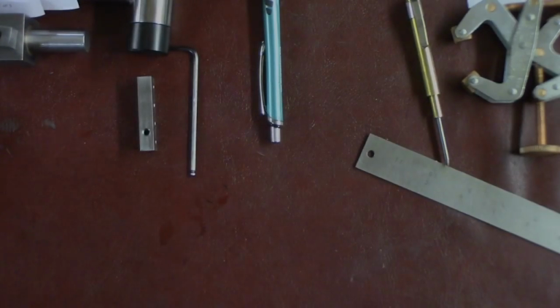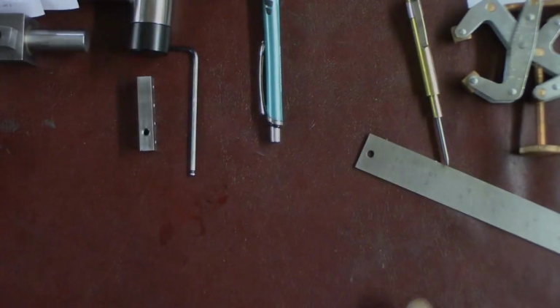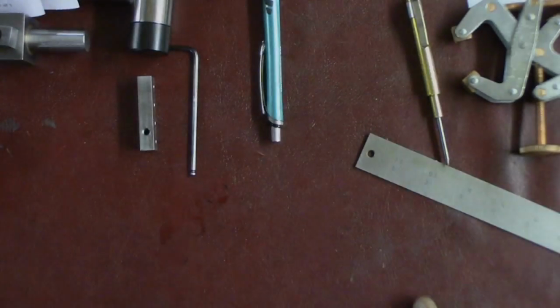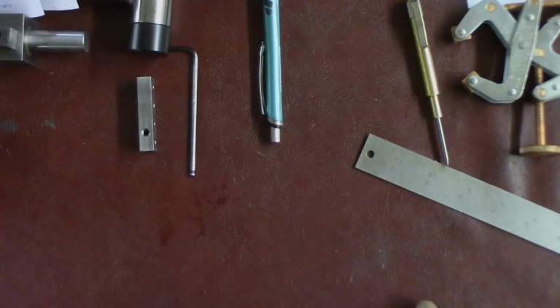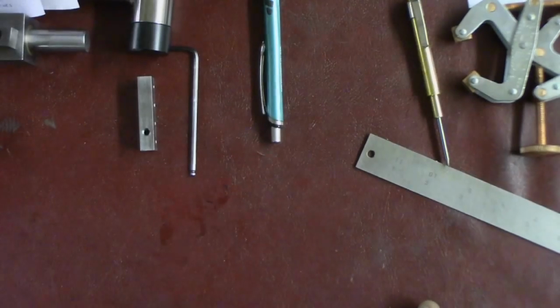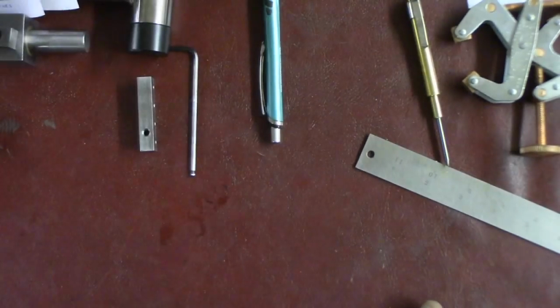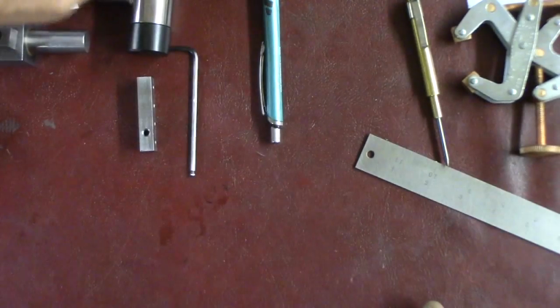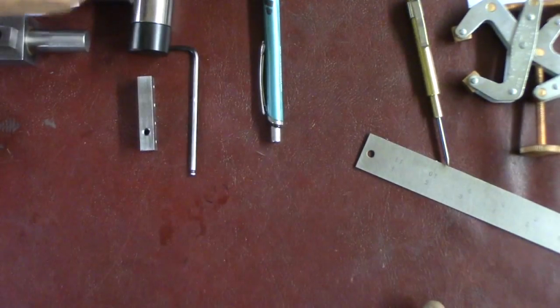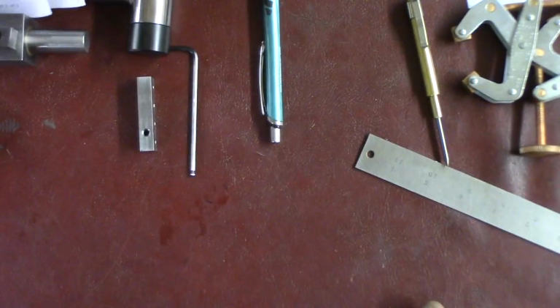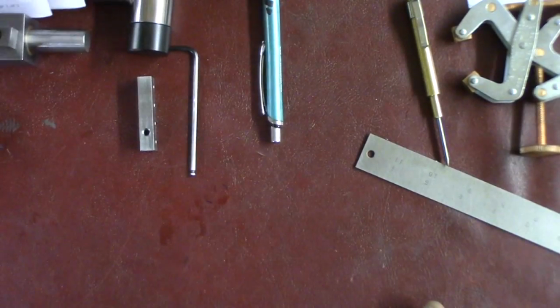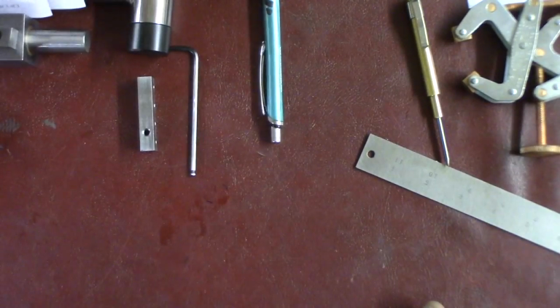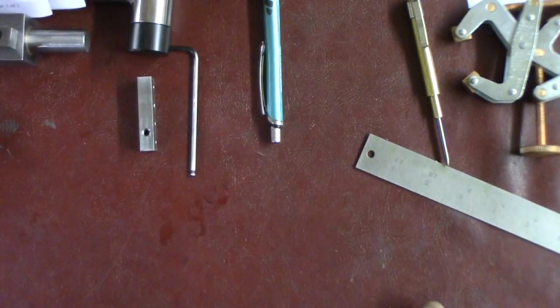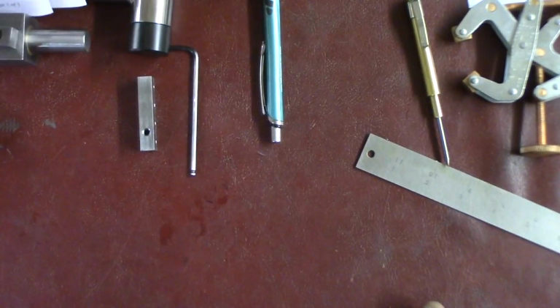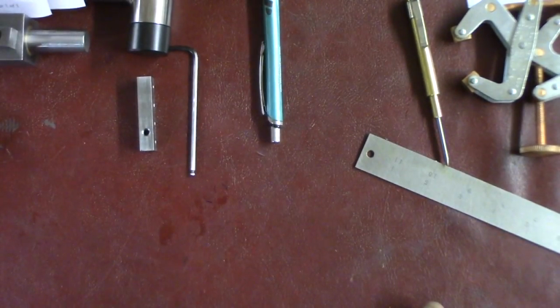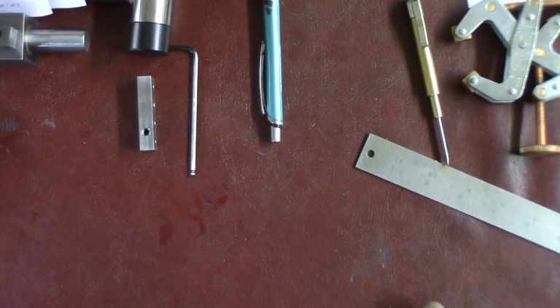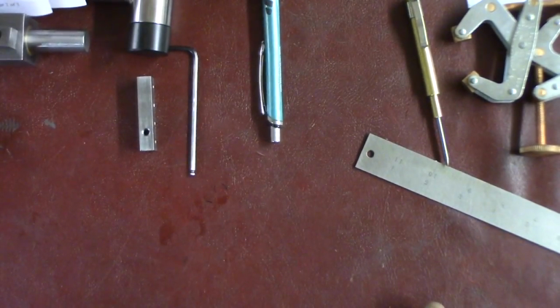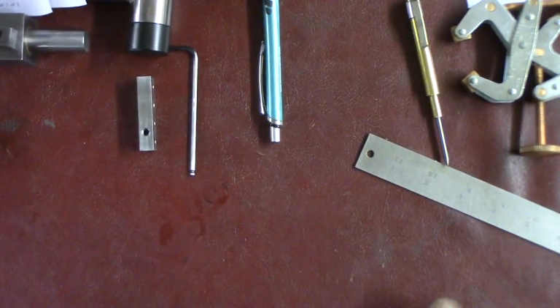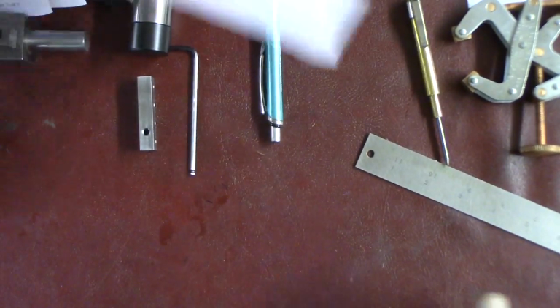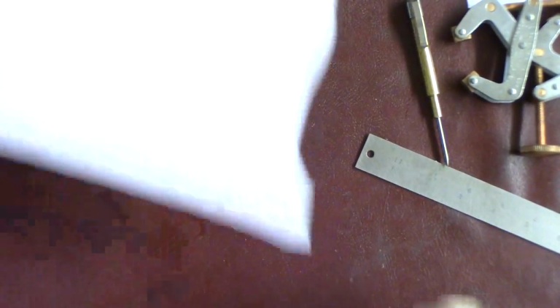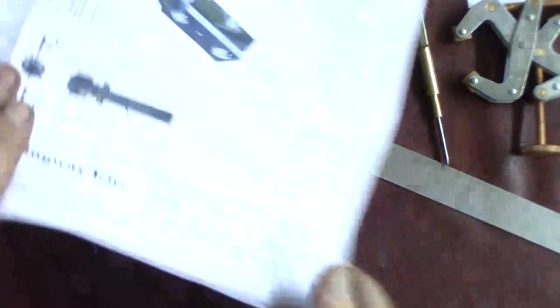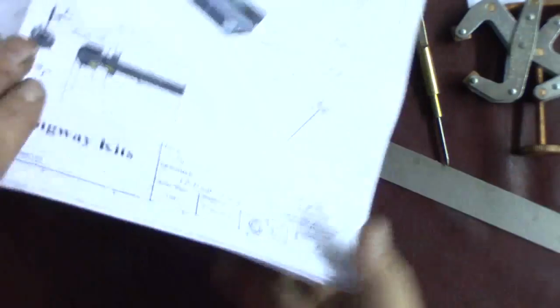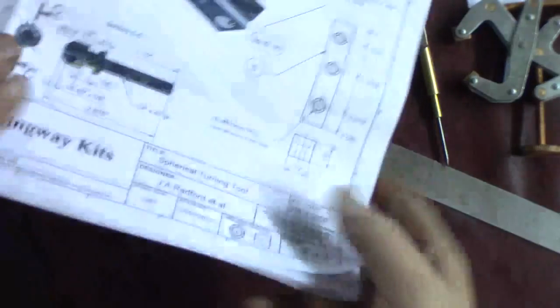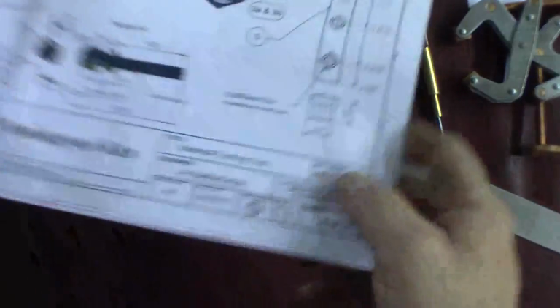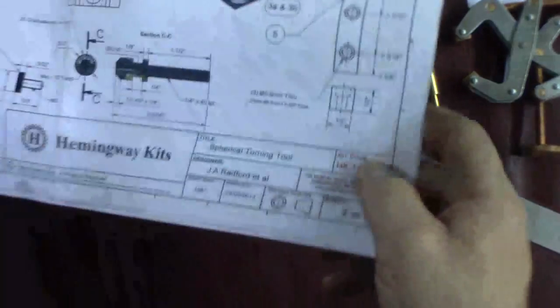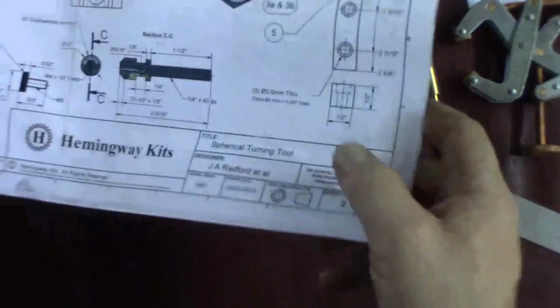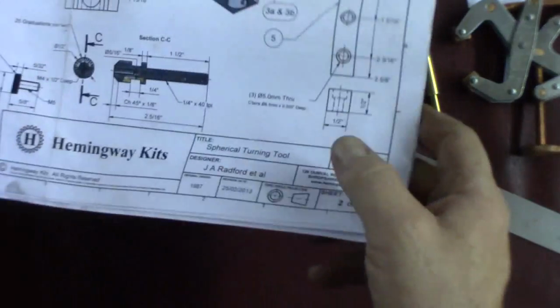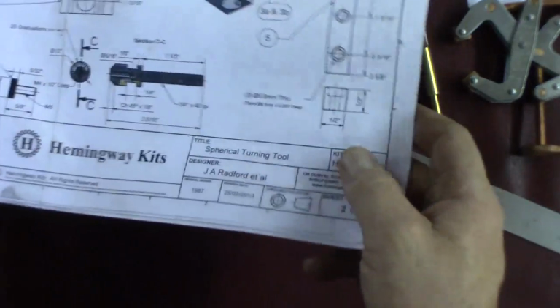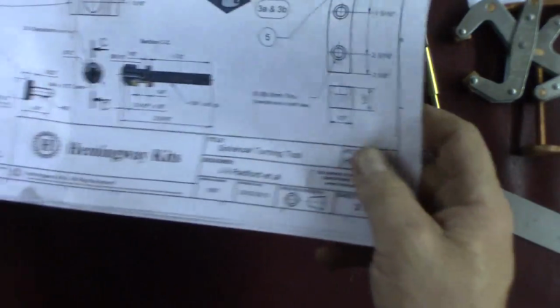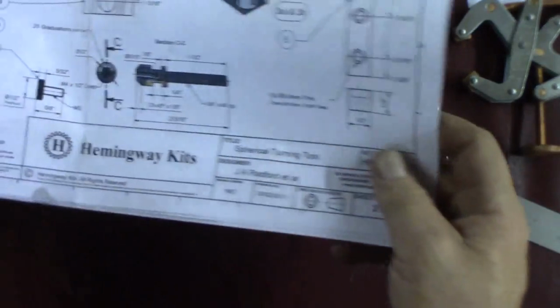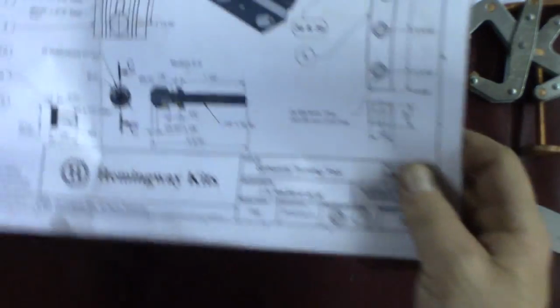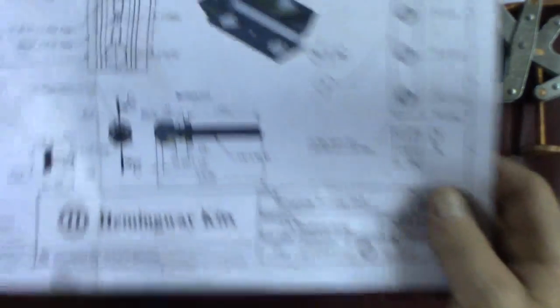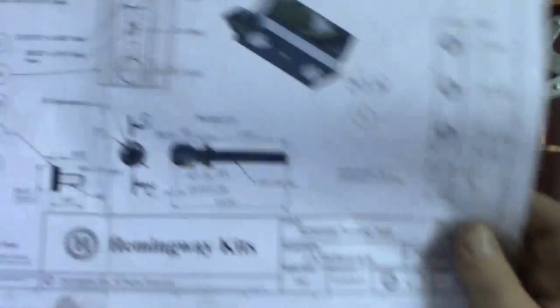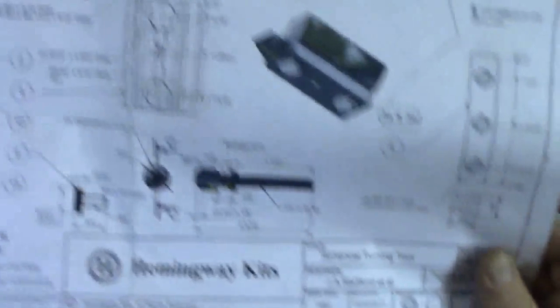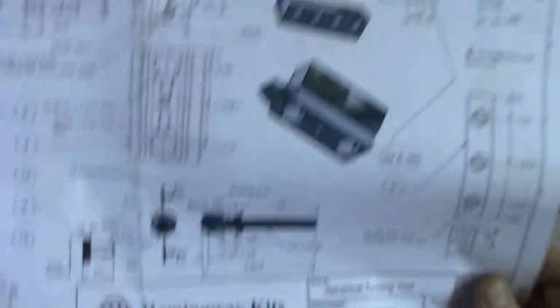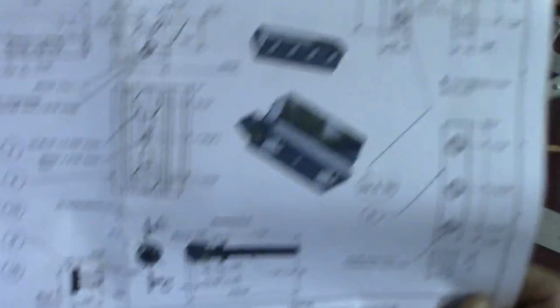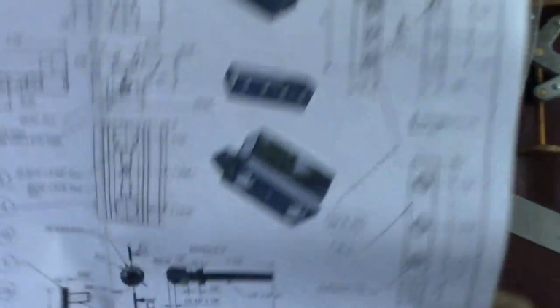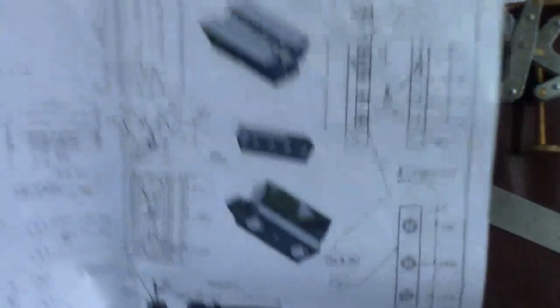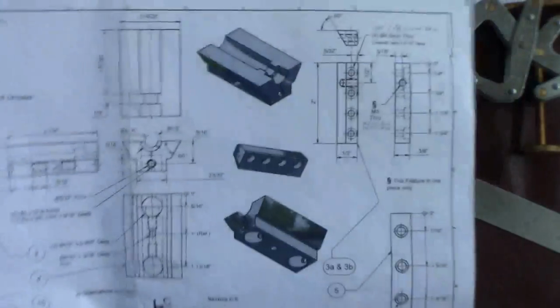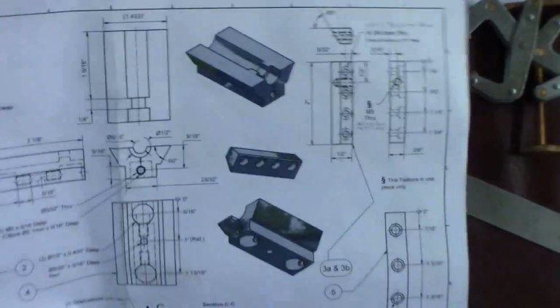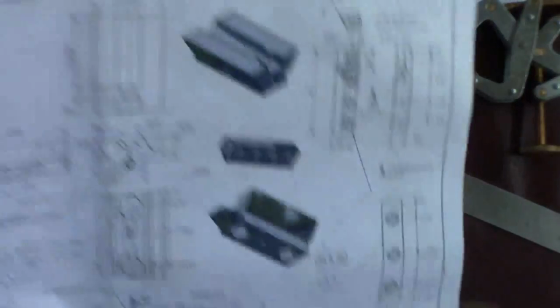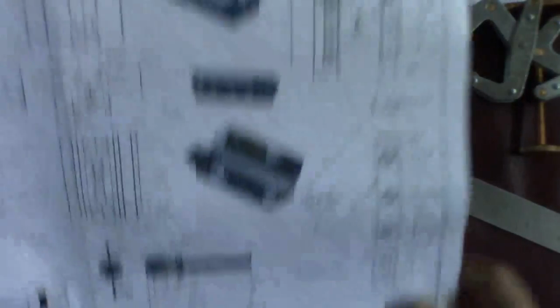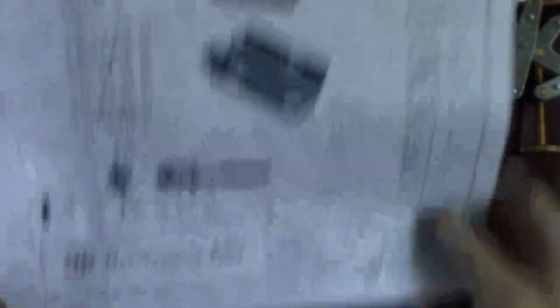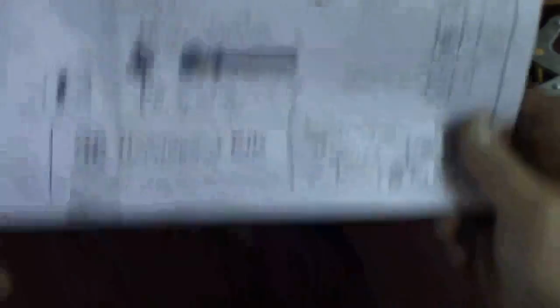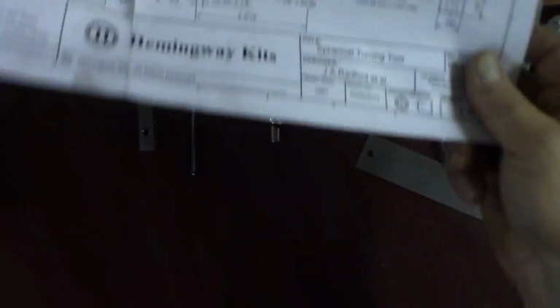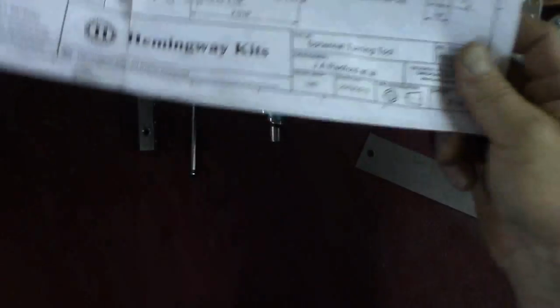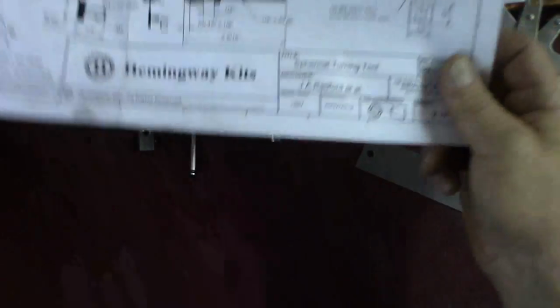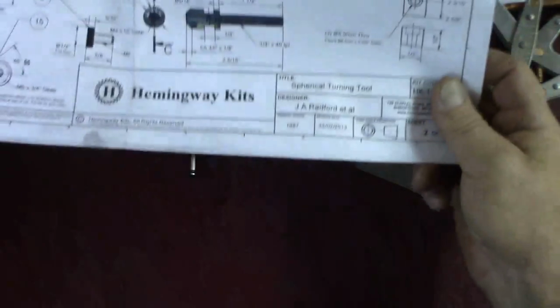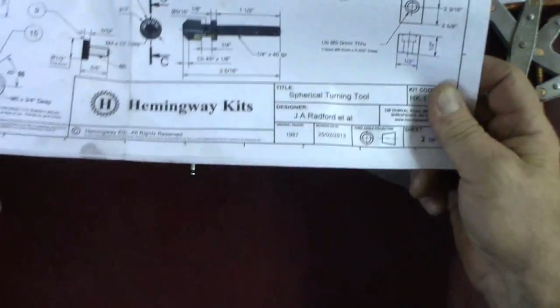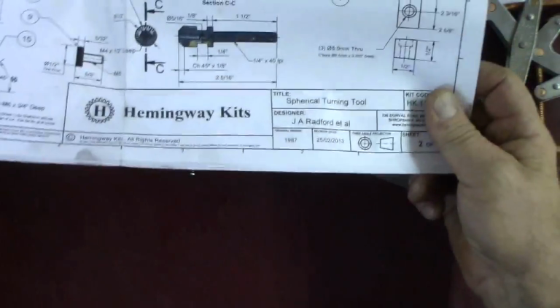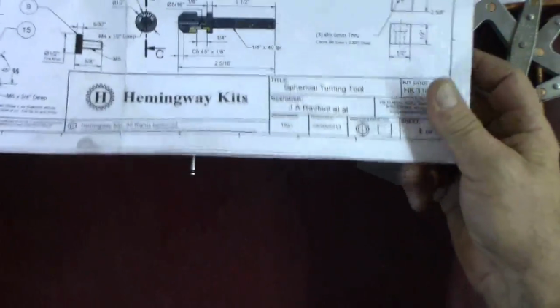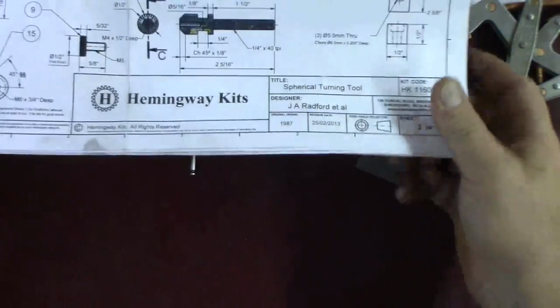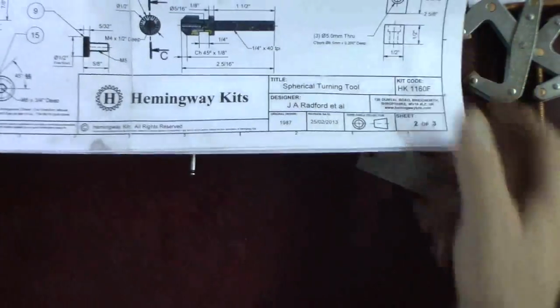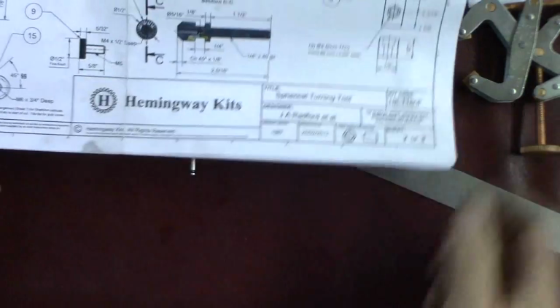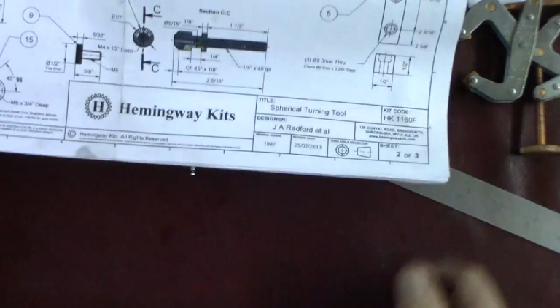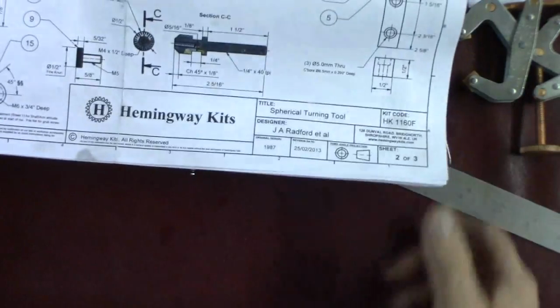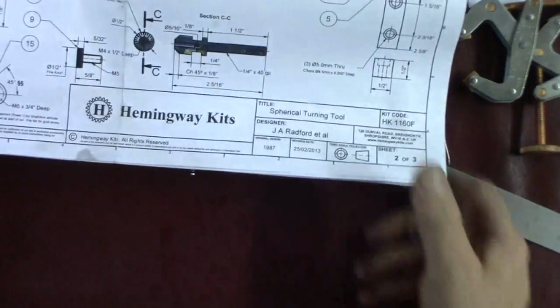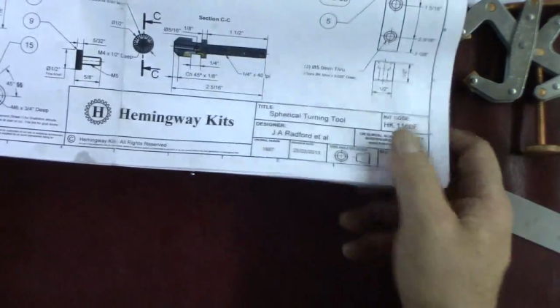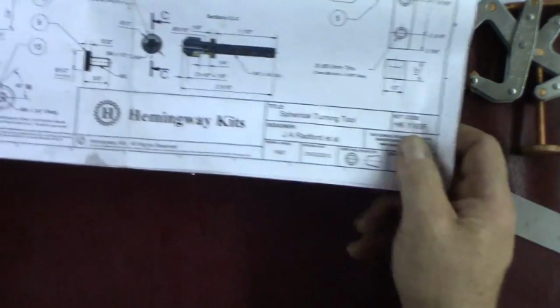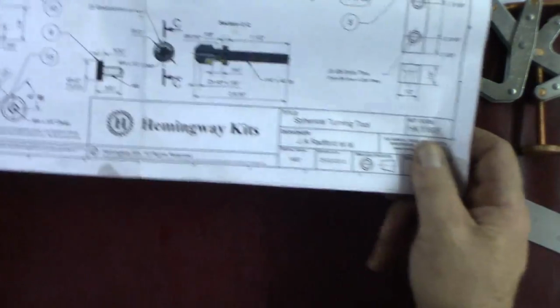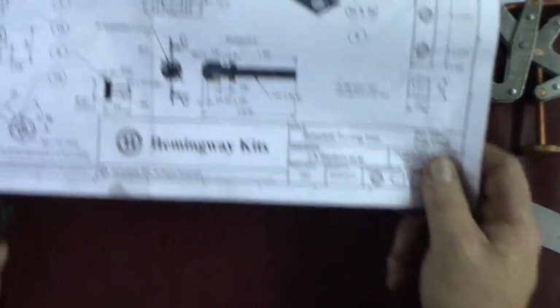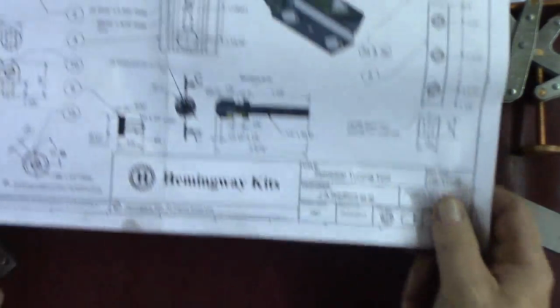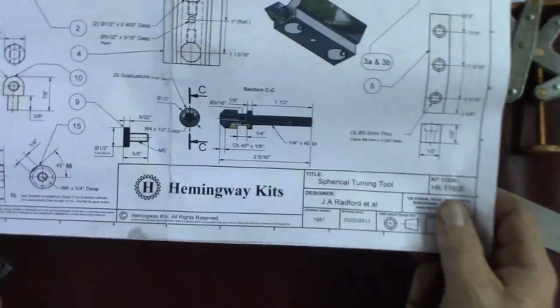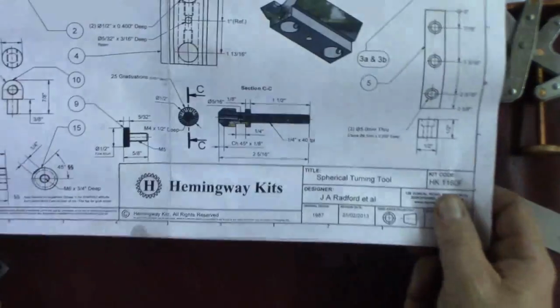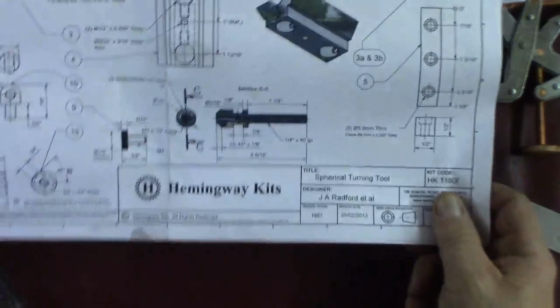How you doing everybody? Randy Richards in the shop, back on the Spherical Turning Tool — Hemingway Kits.